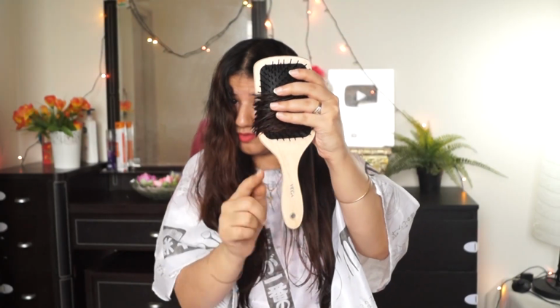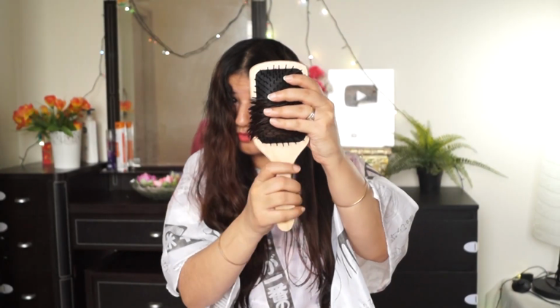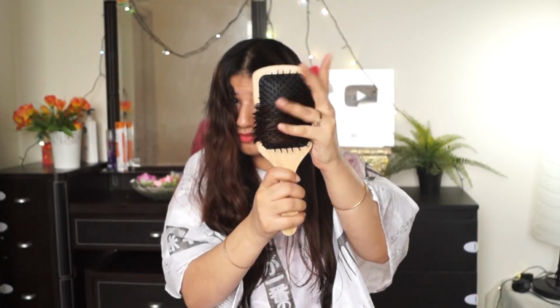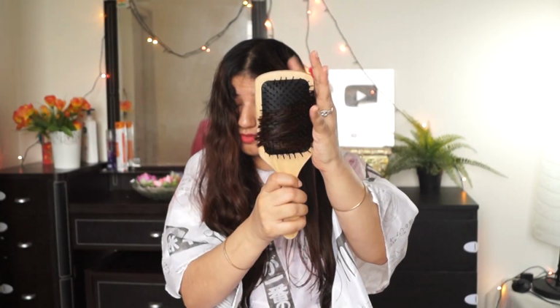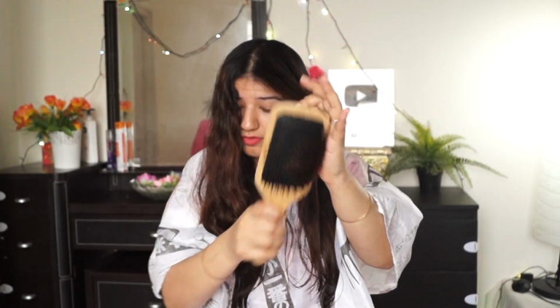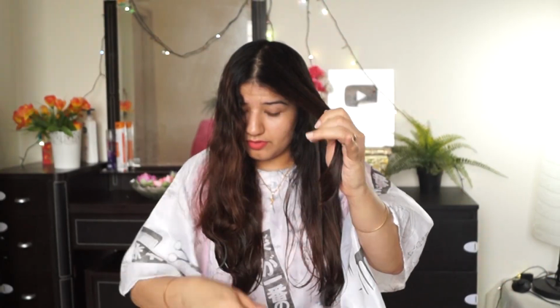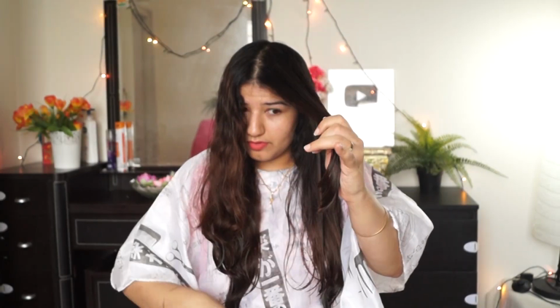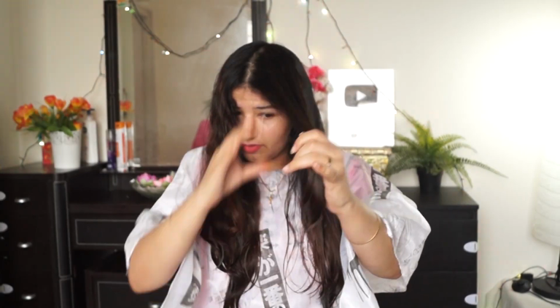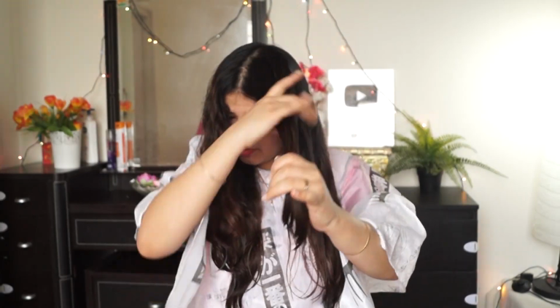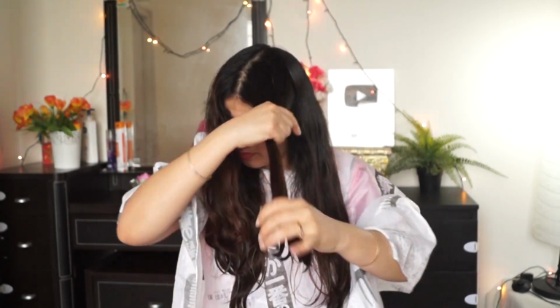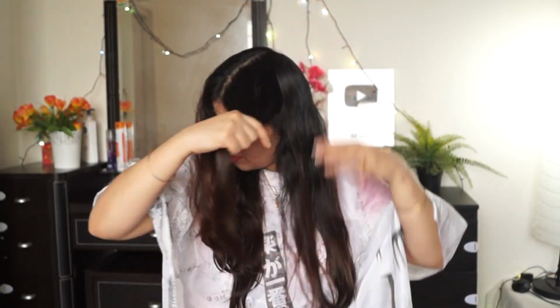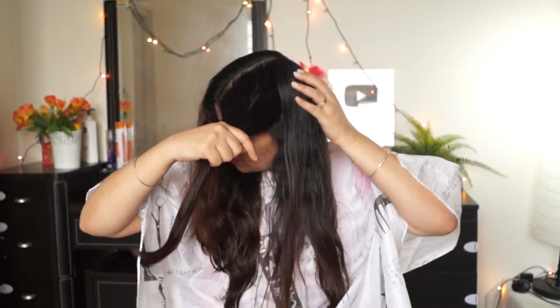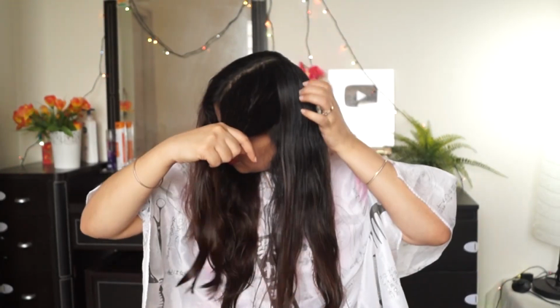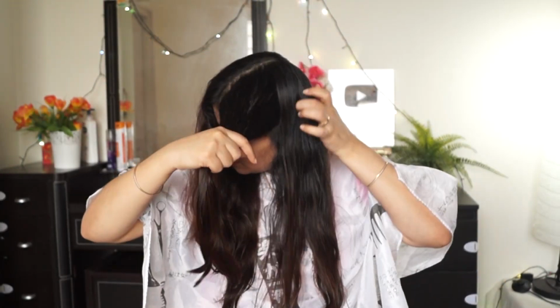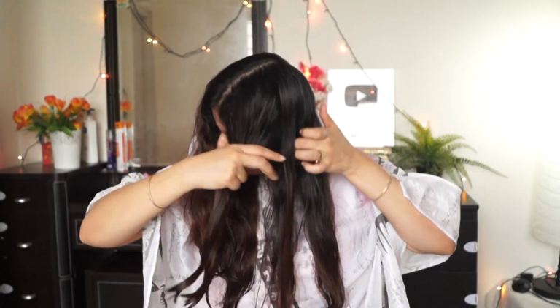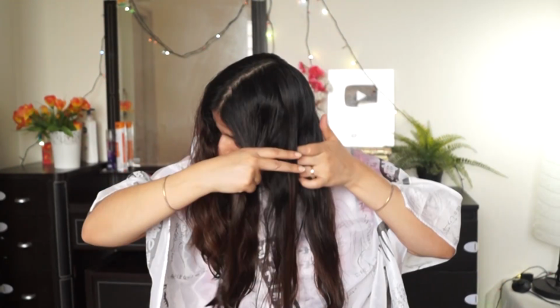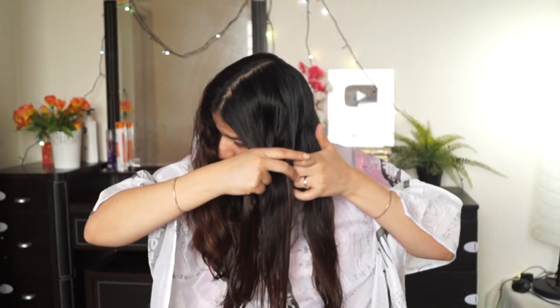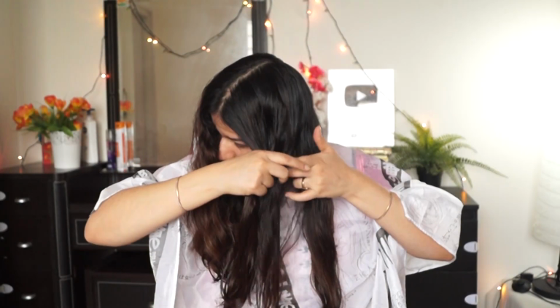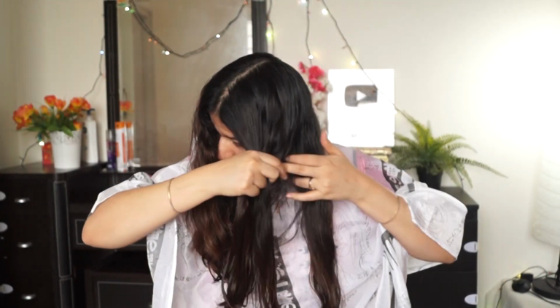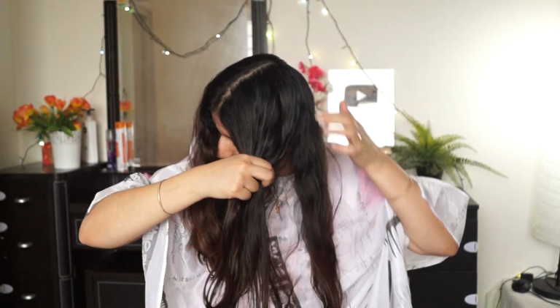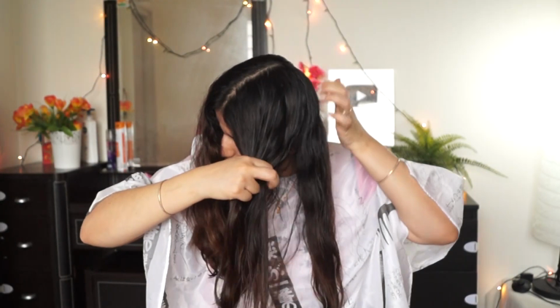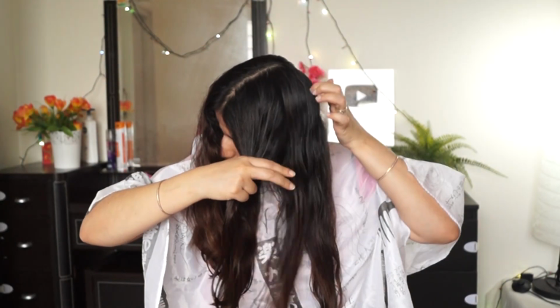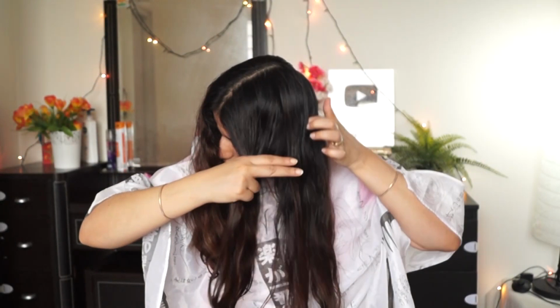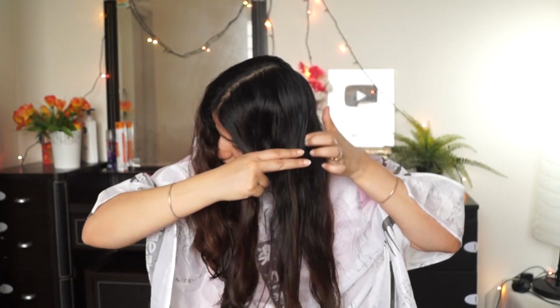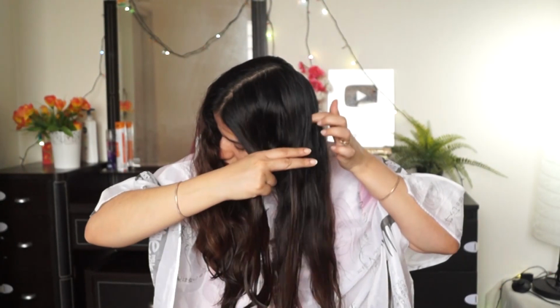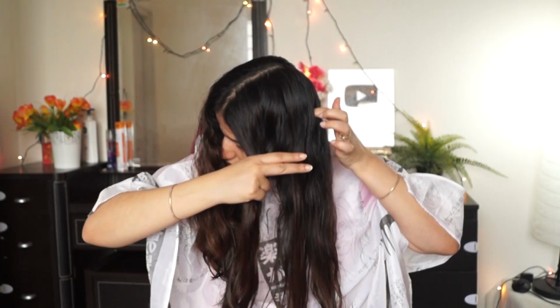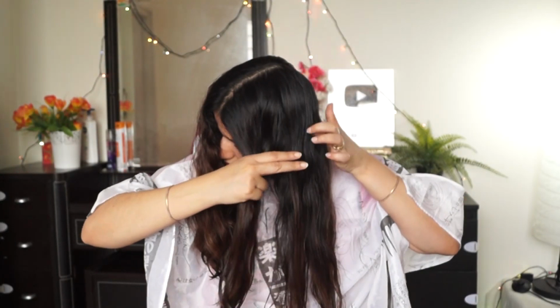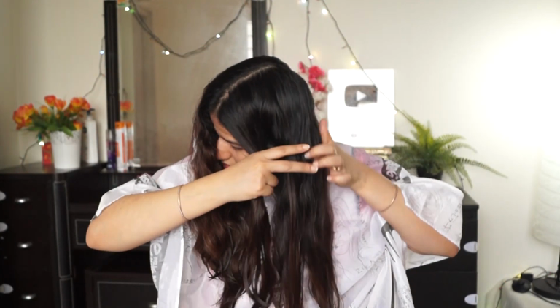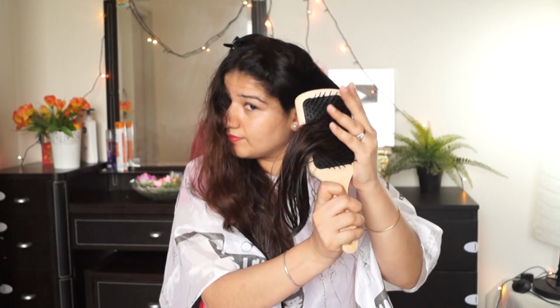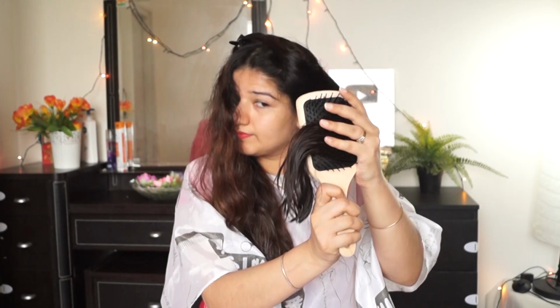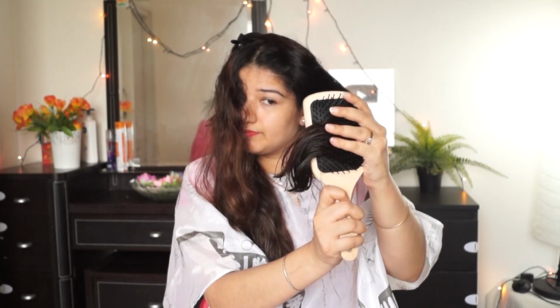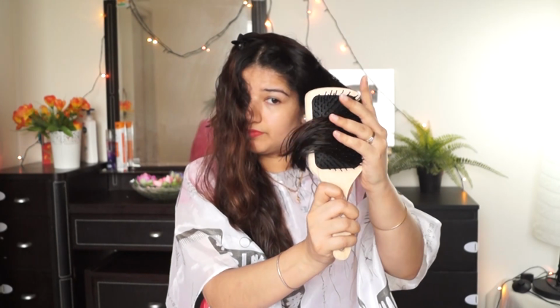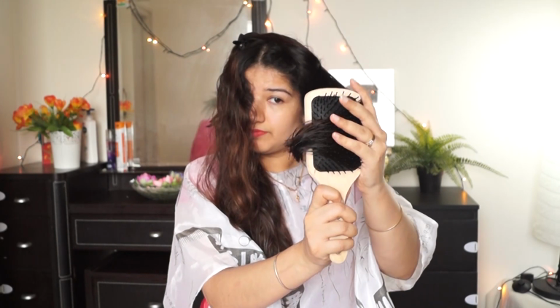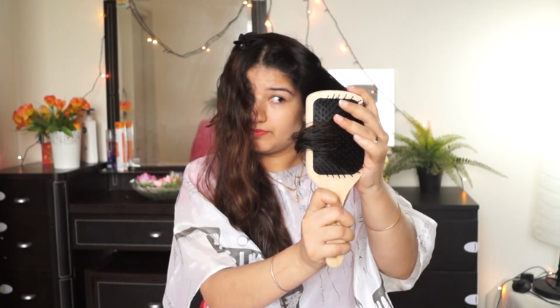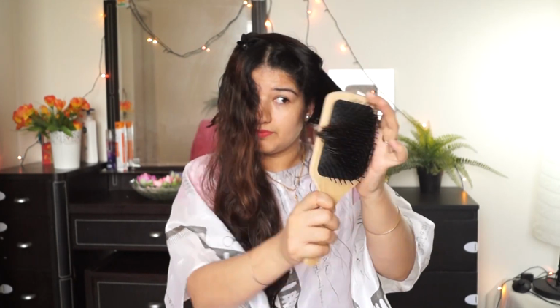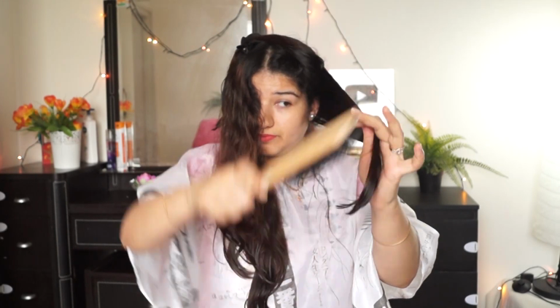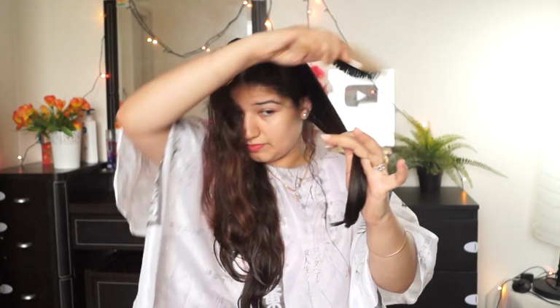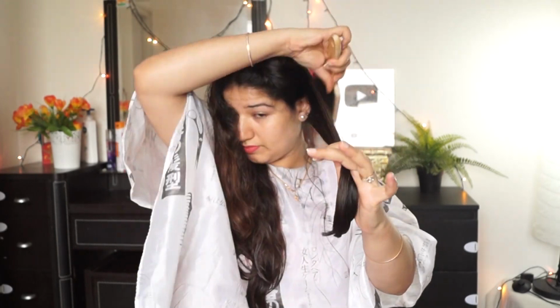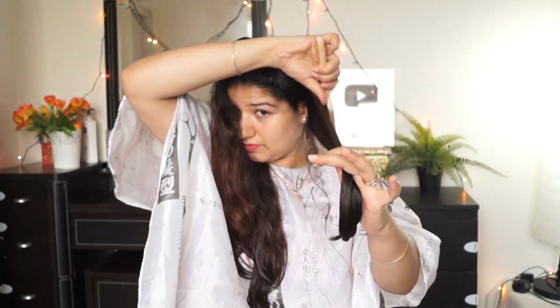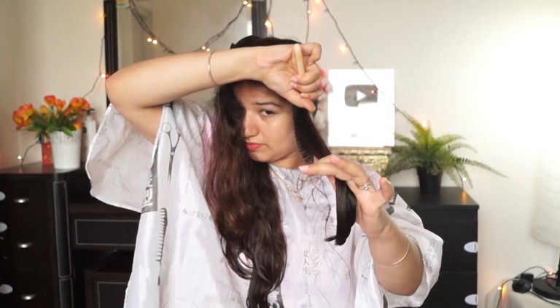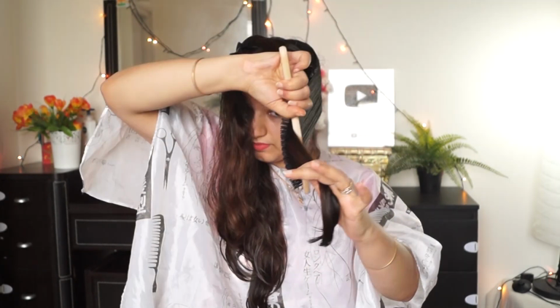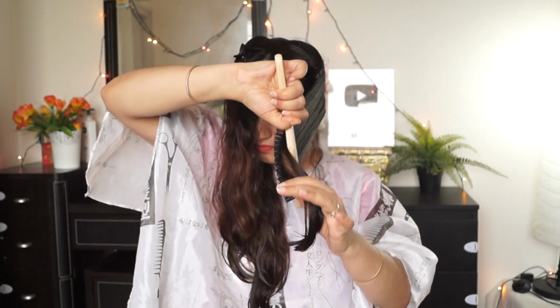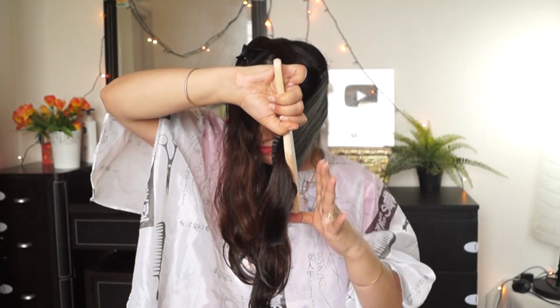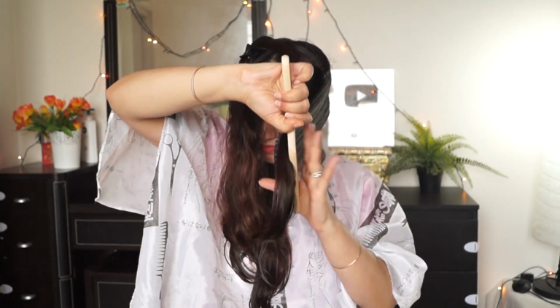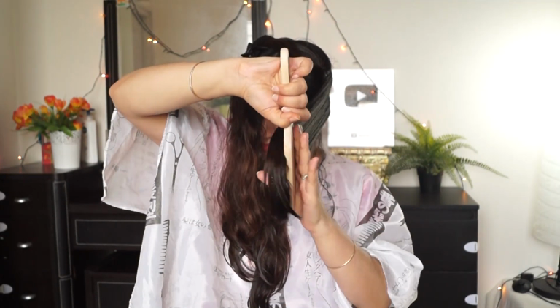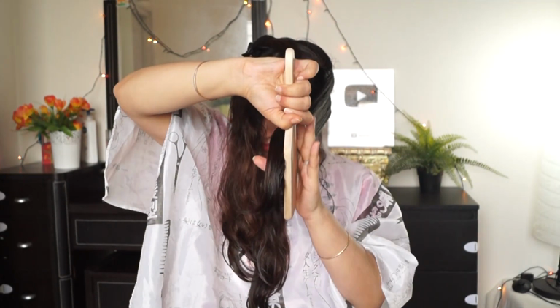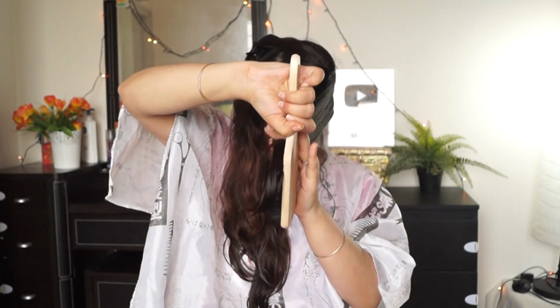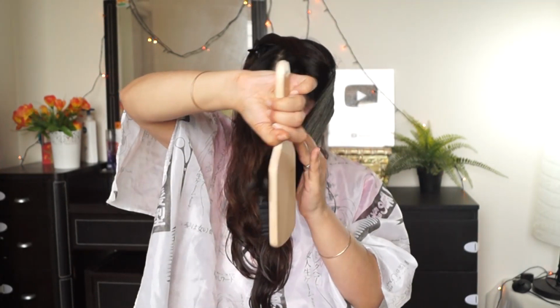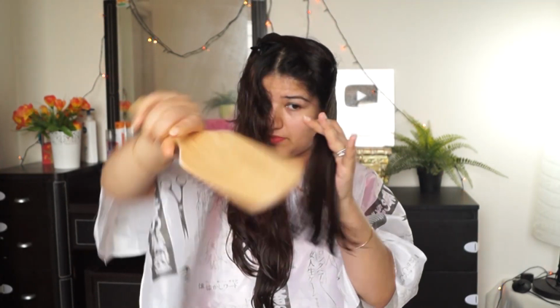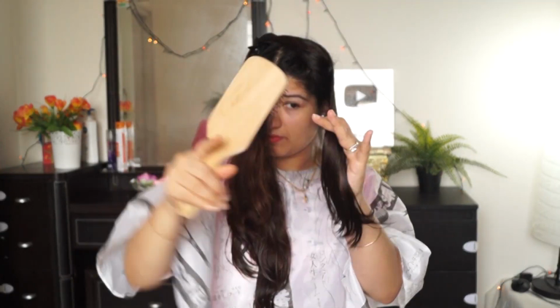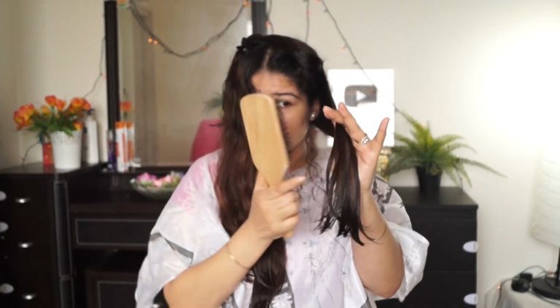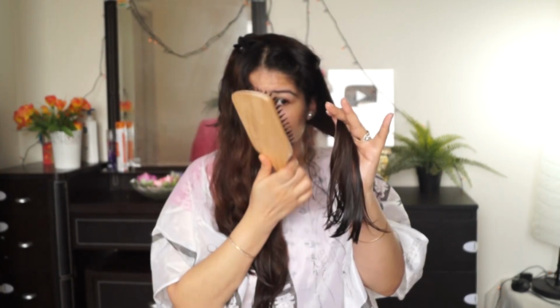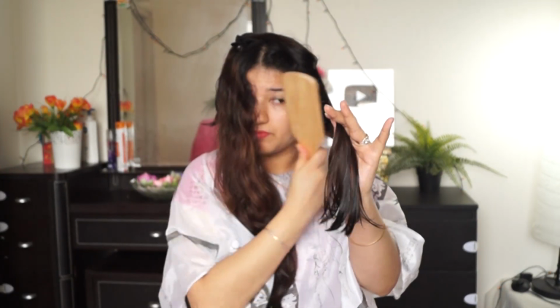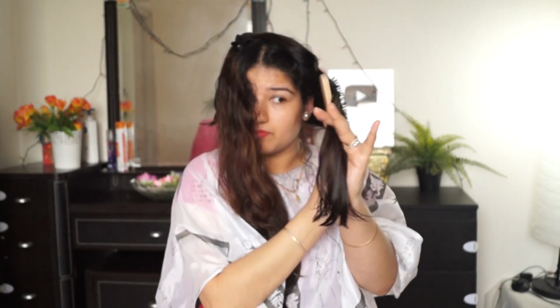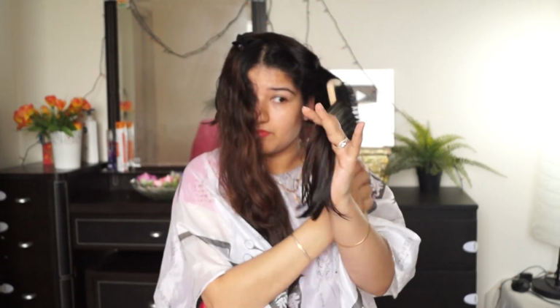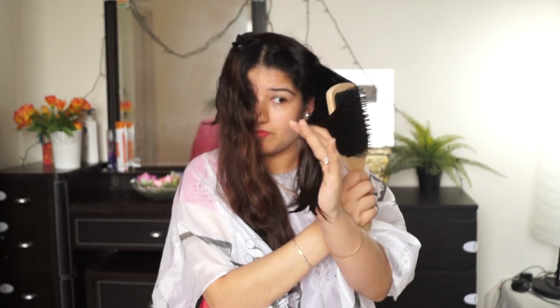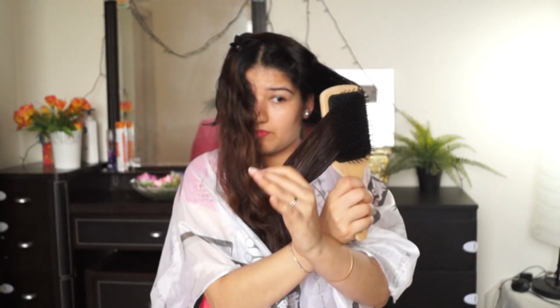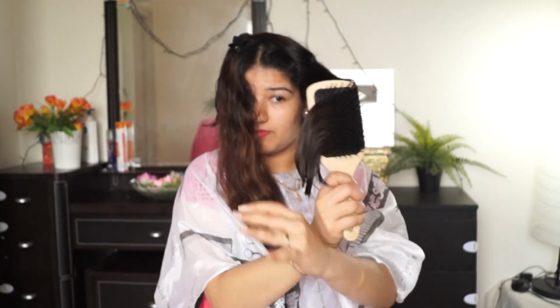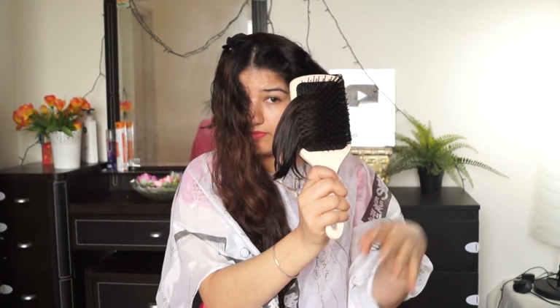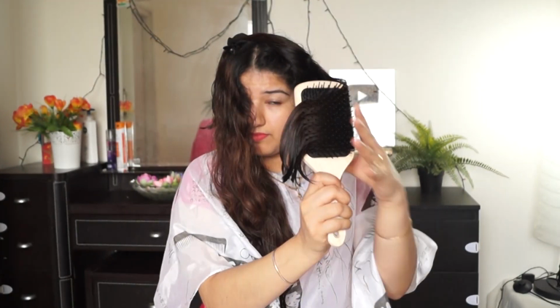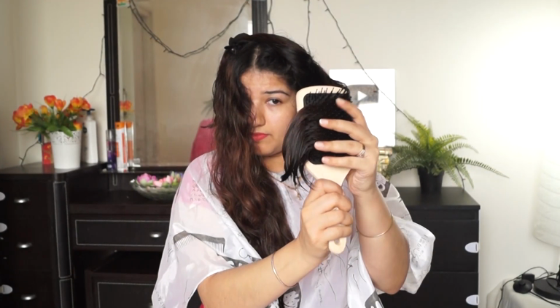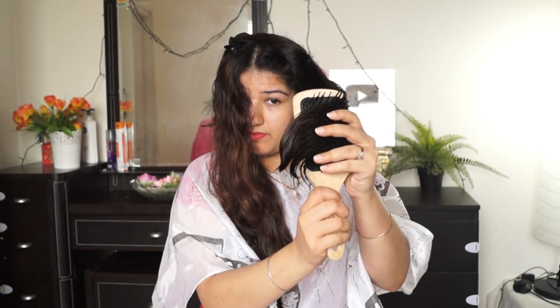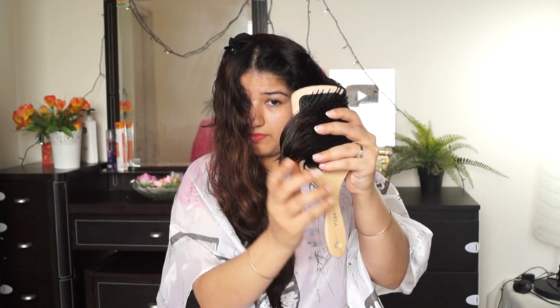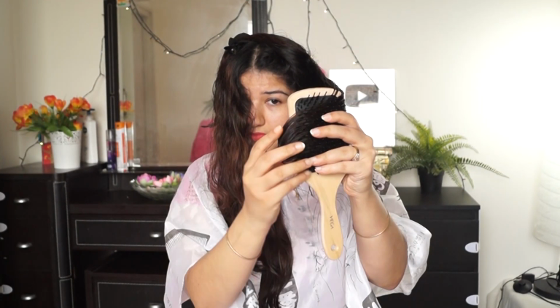Hello guys! Welcome to my channel! It's been a long time since I haven't done my haircut. Today I am sharing my haircut video.